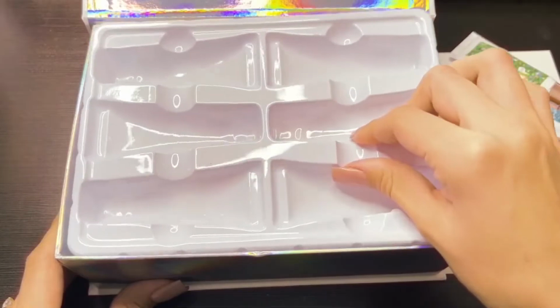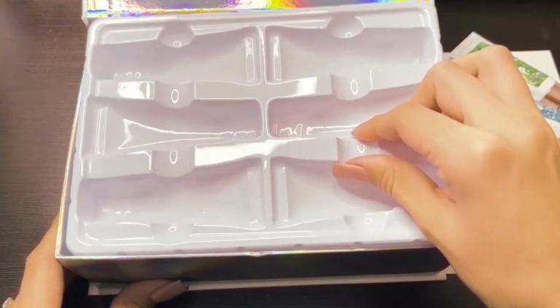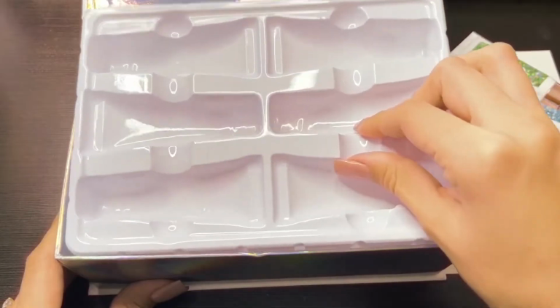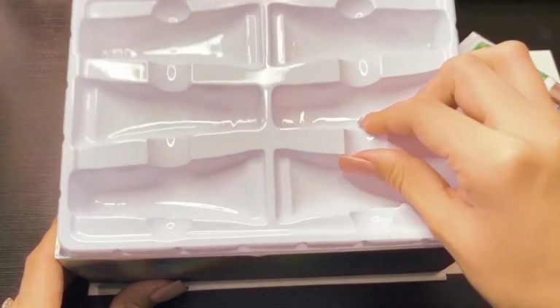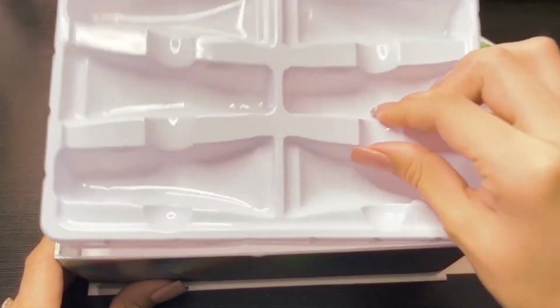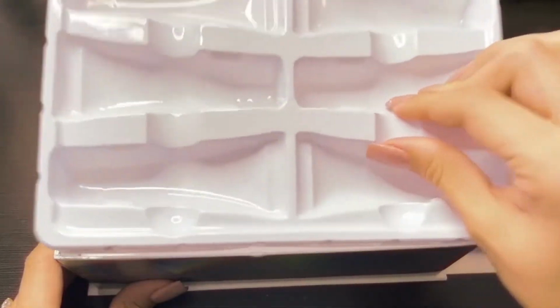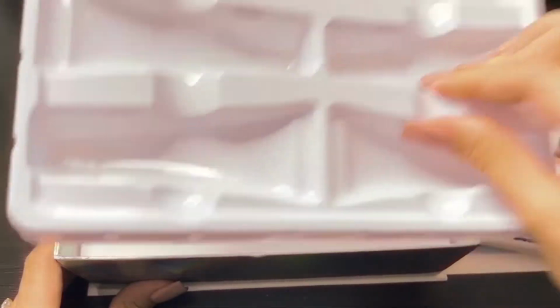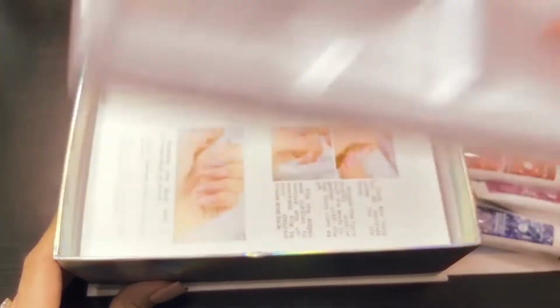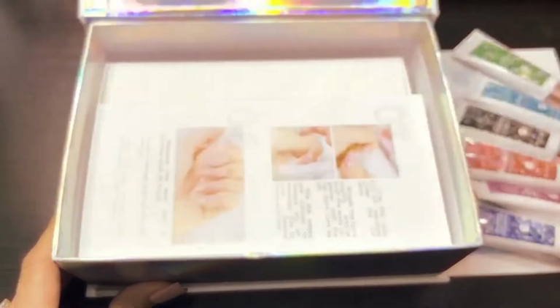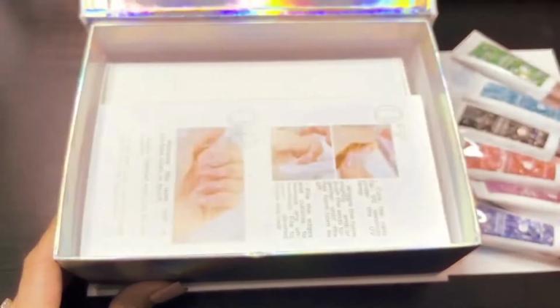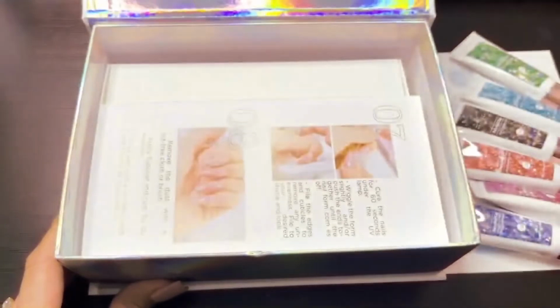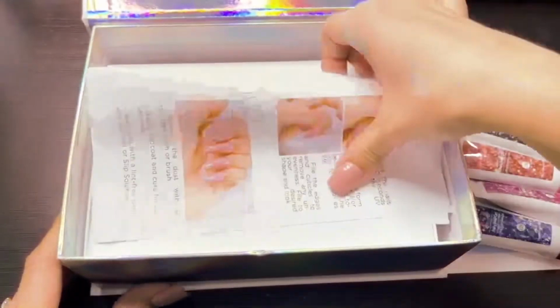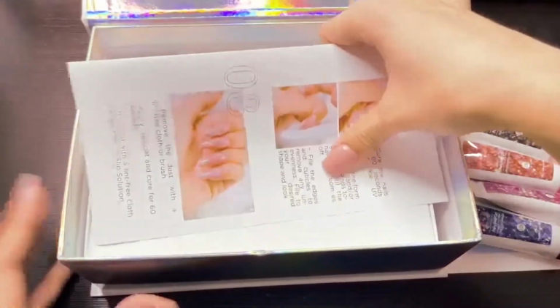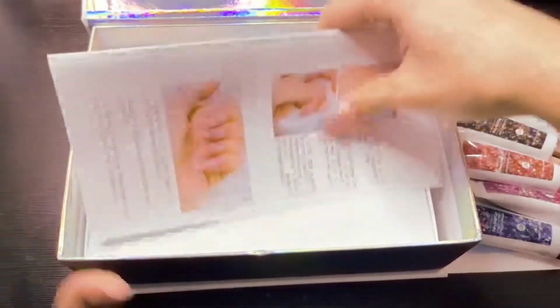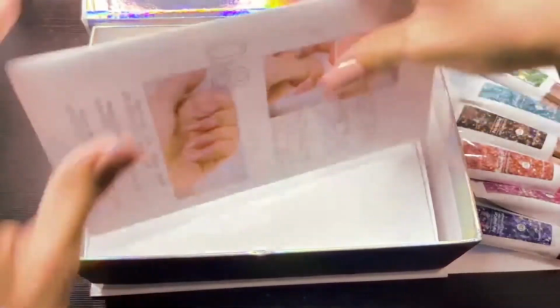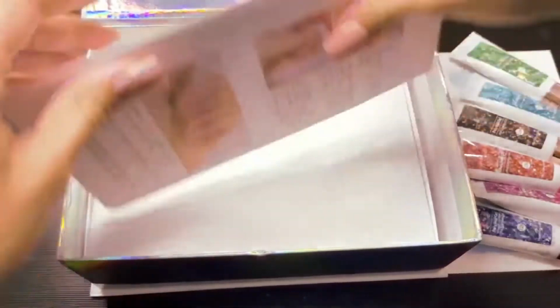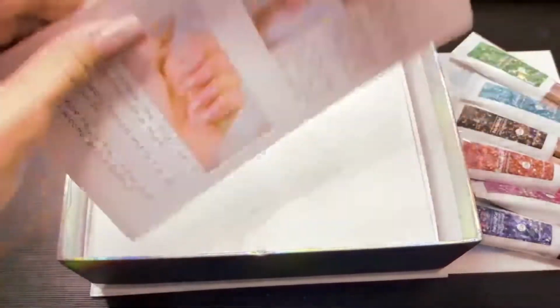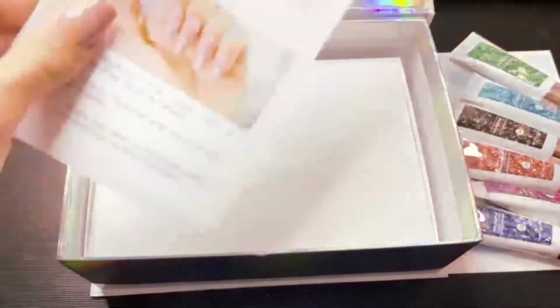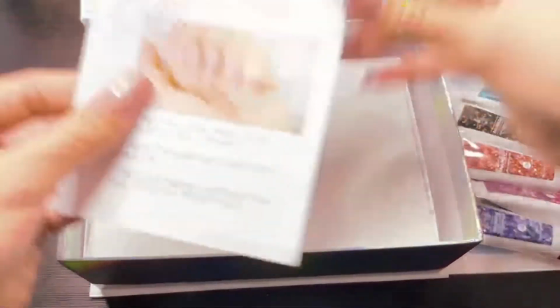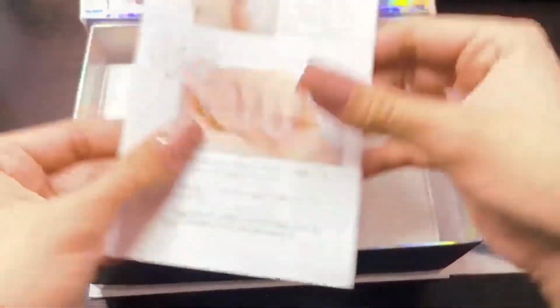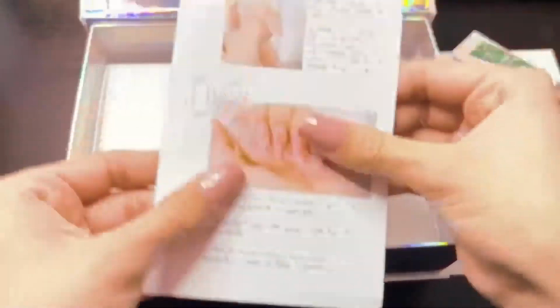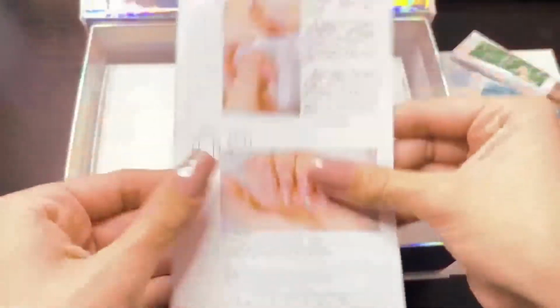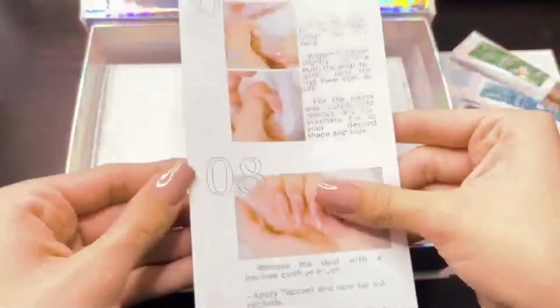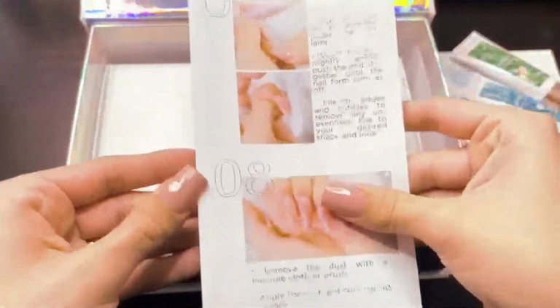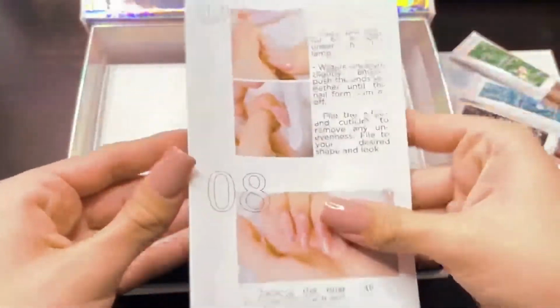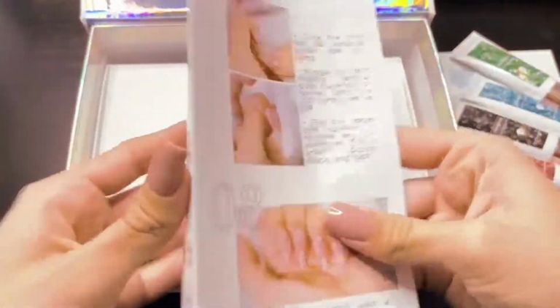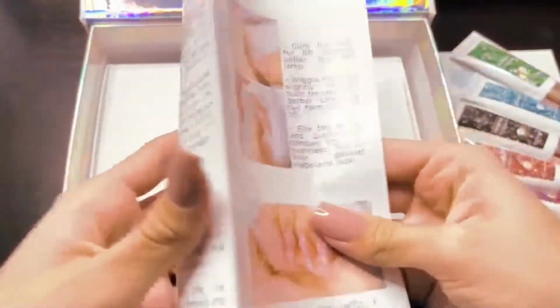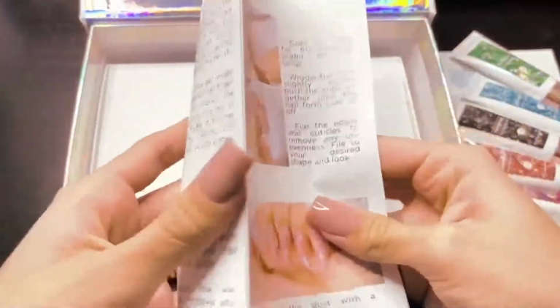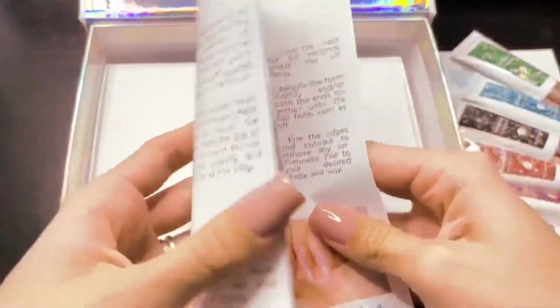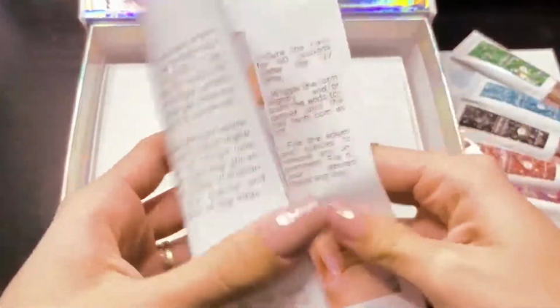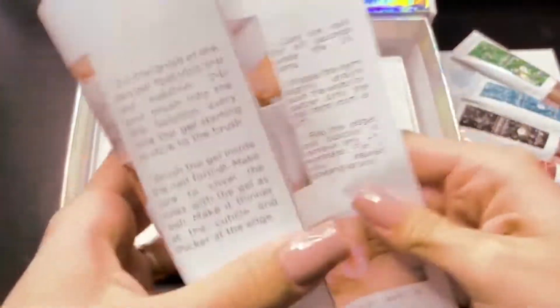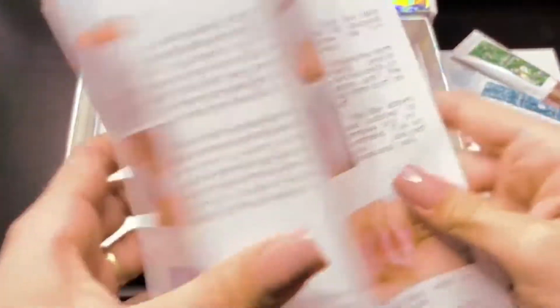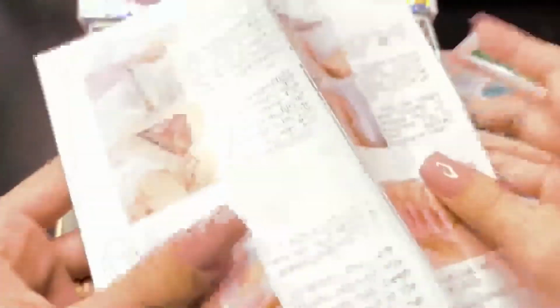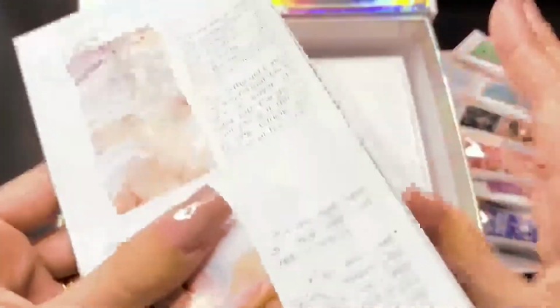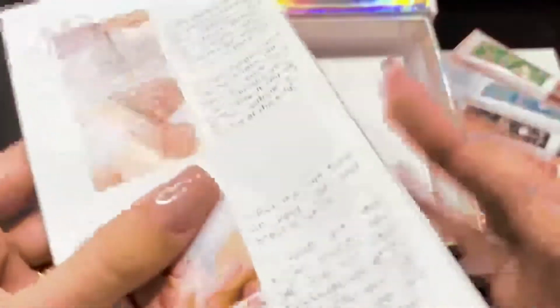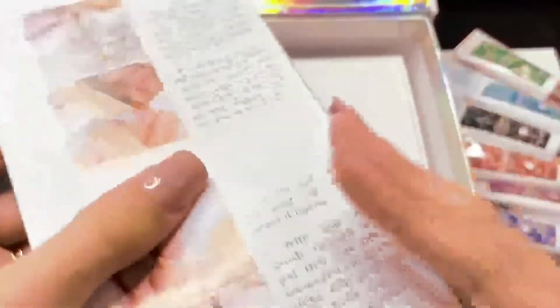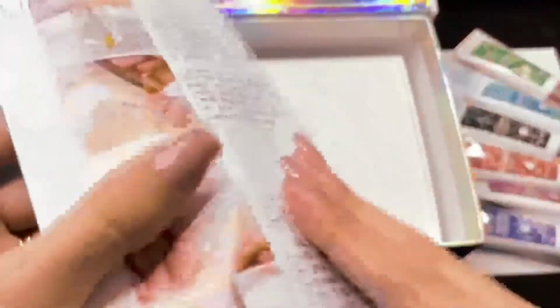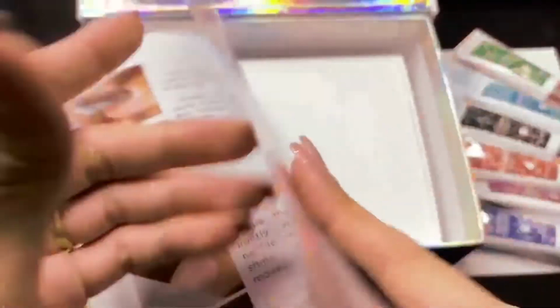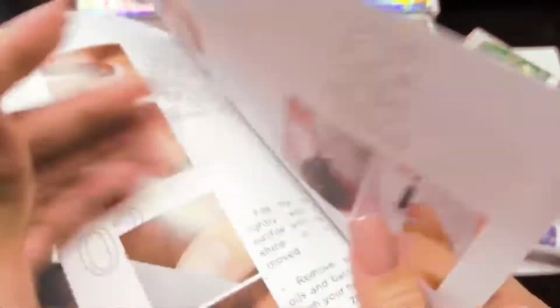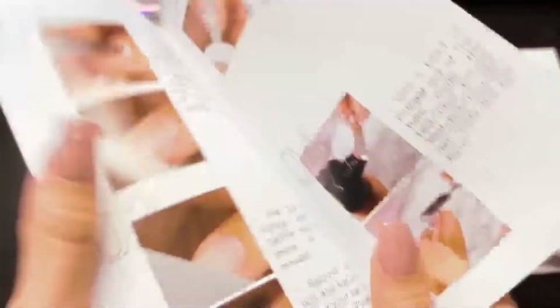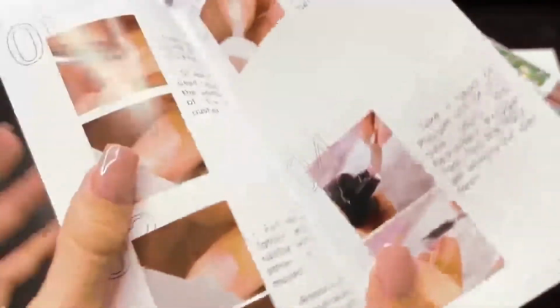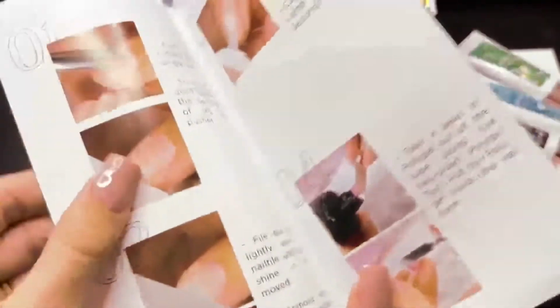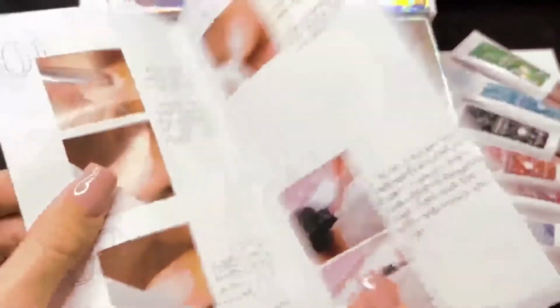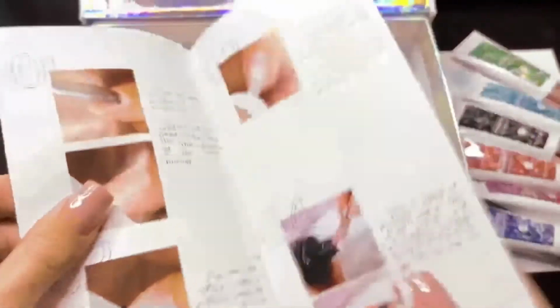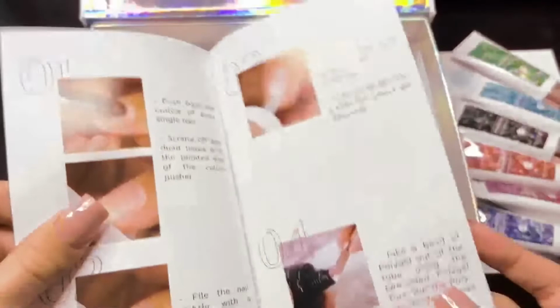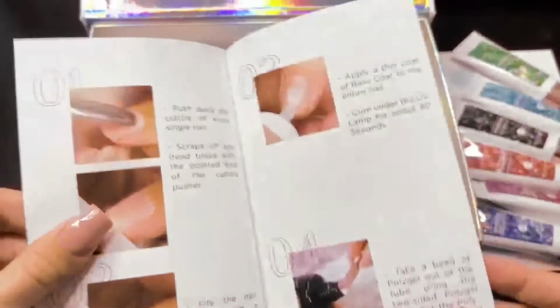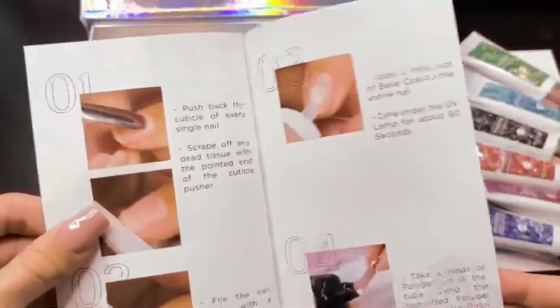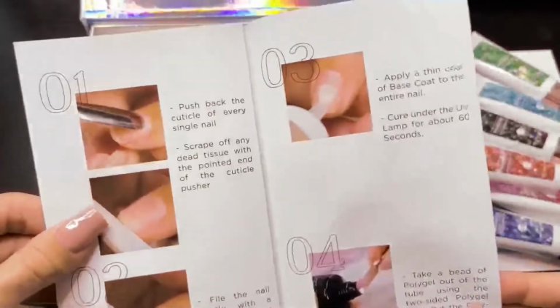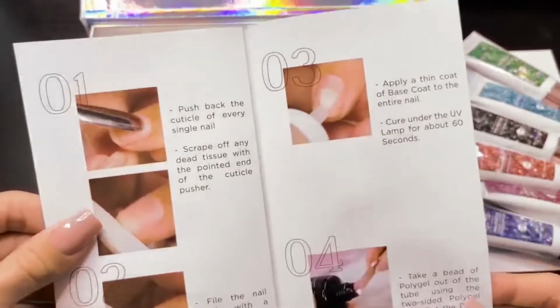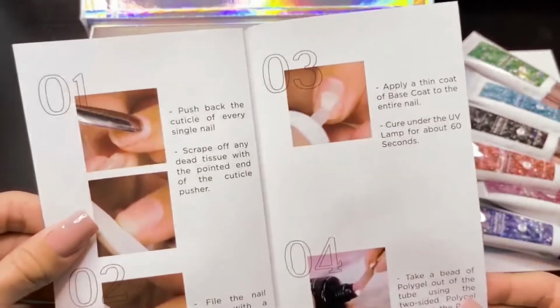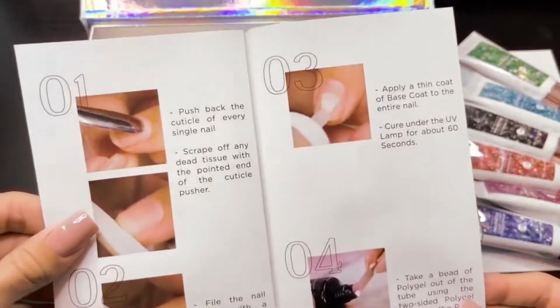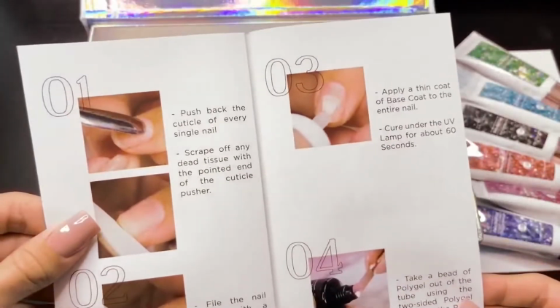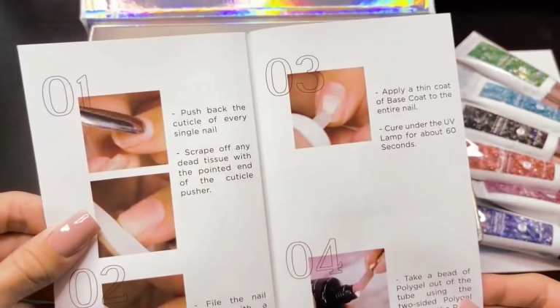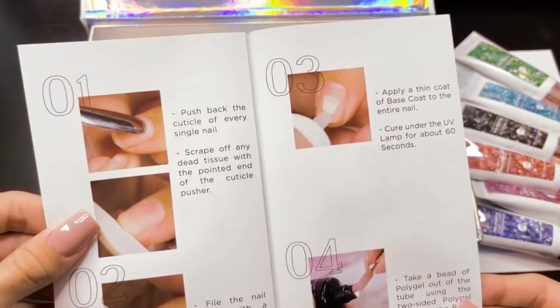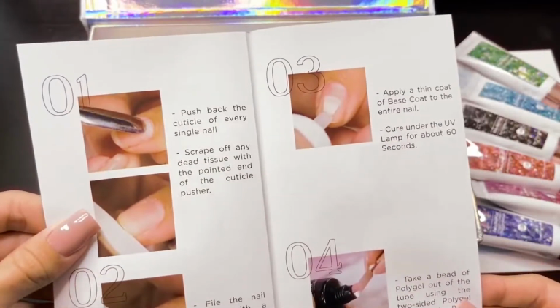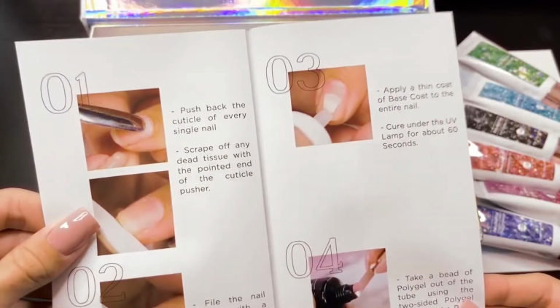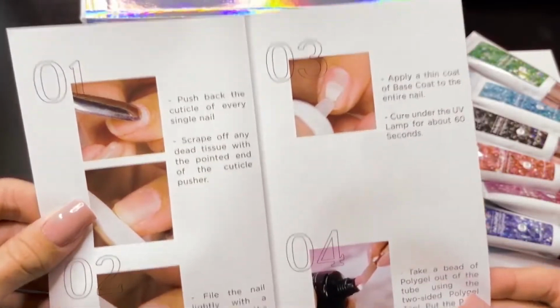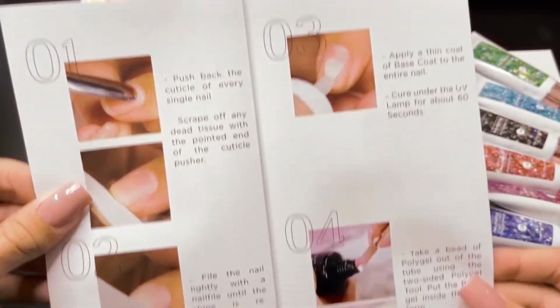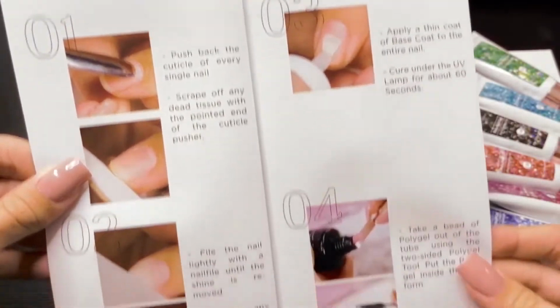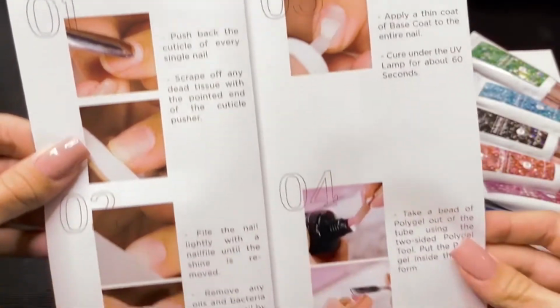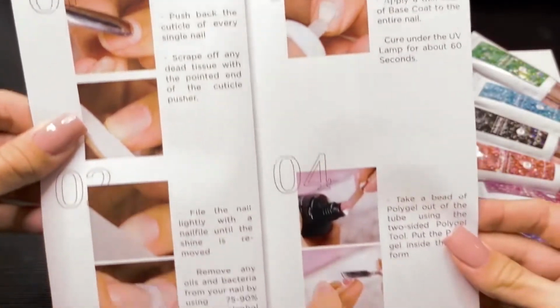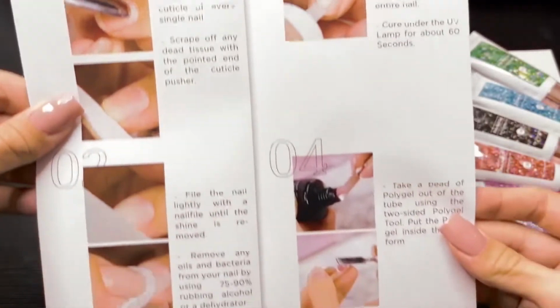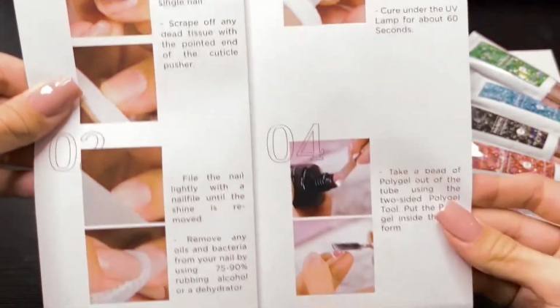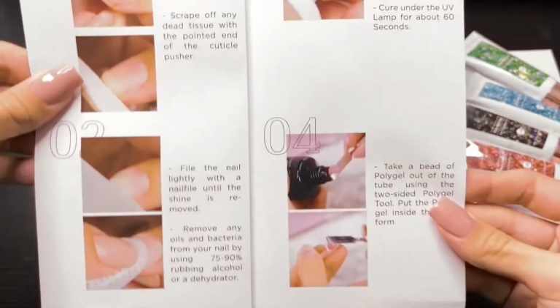Underneath the insert card, you're going to find the instructions on how to apply your polygel to your nails using the dual form method.